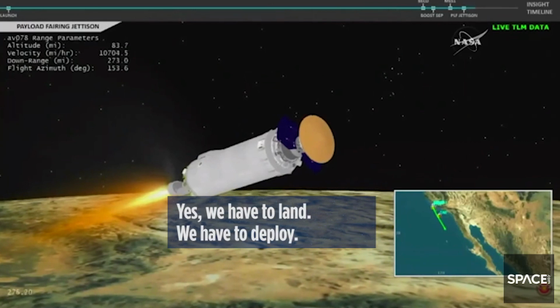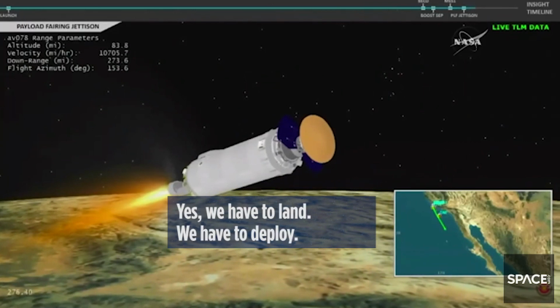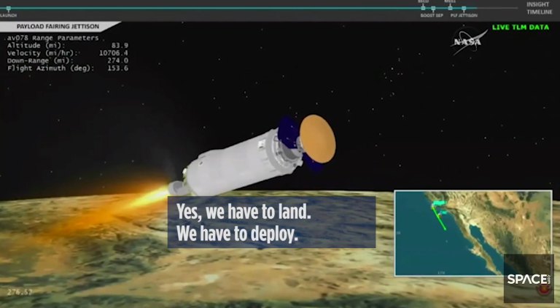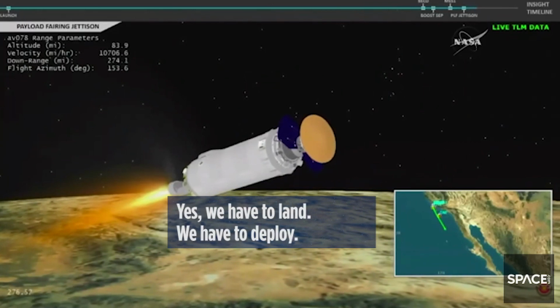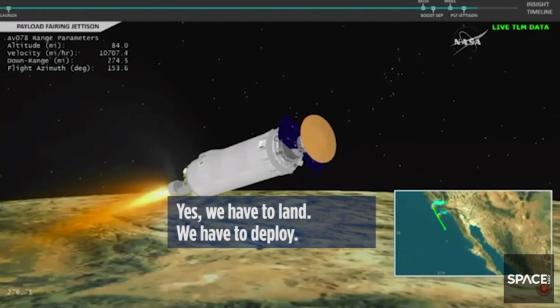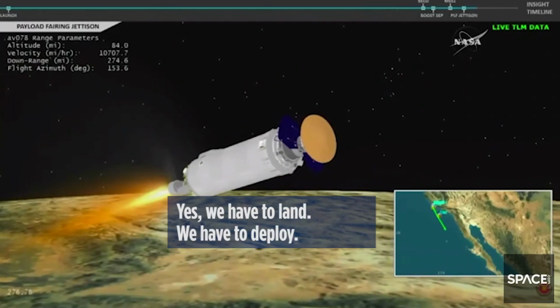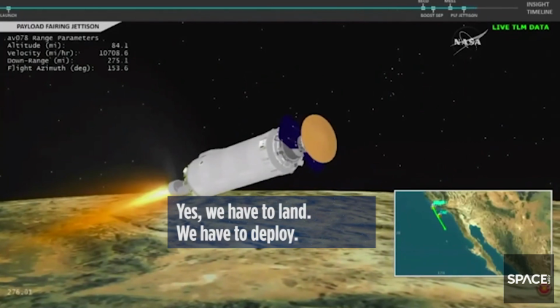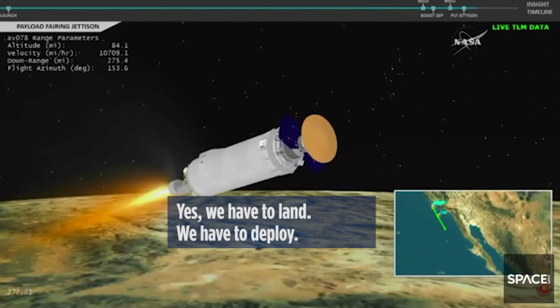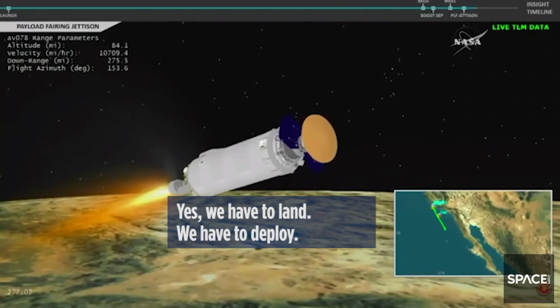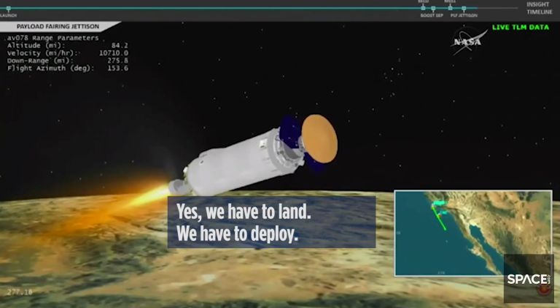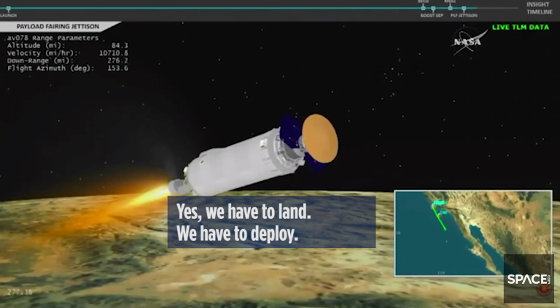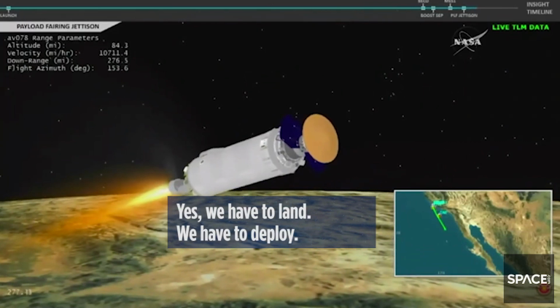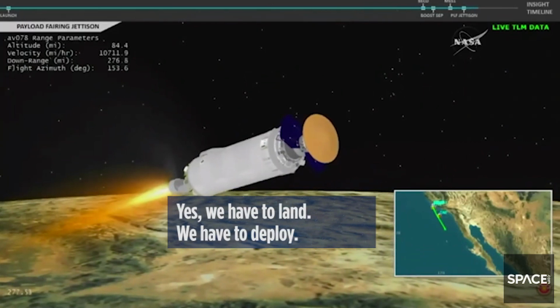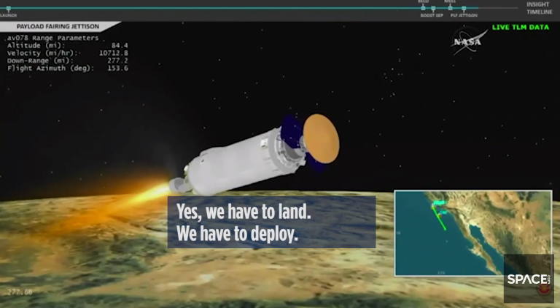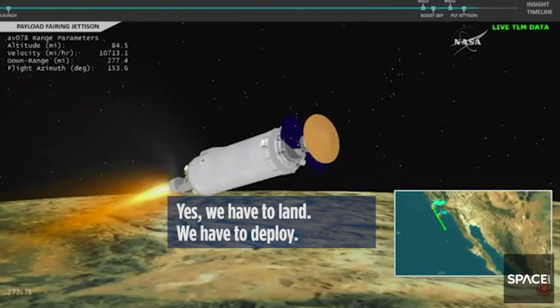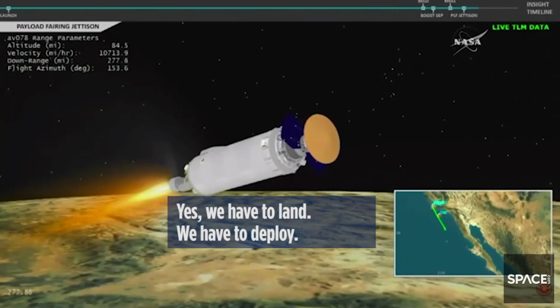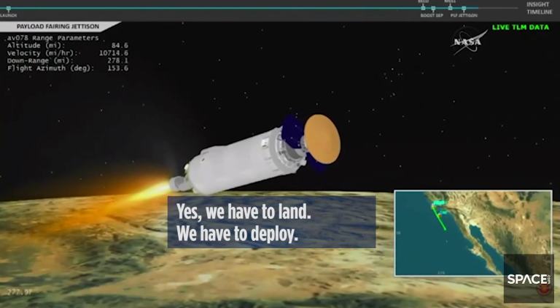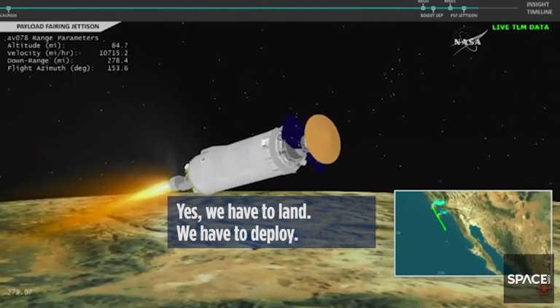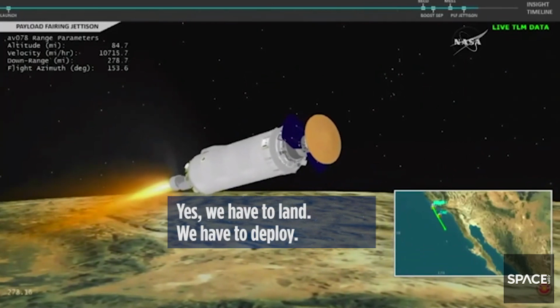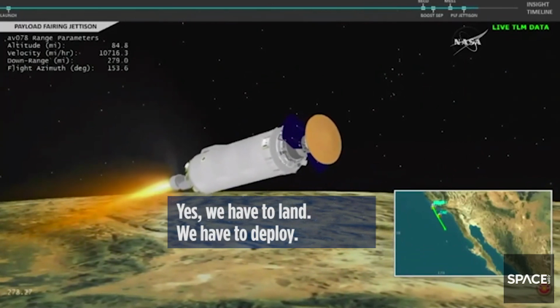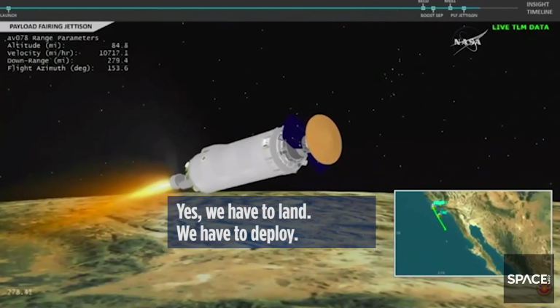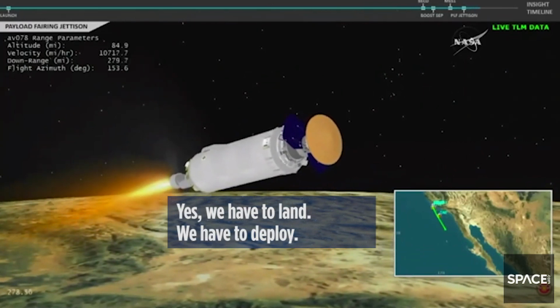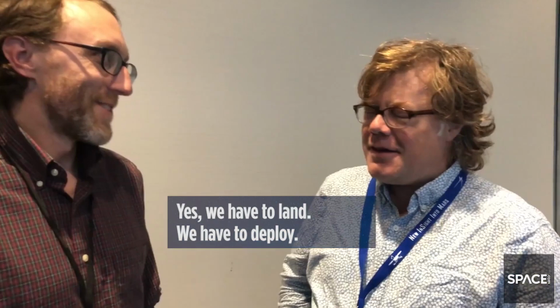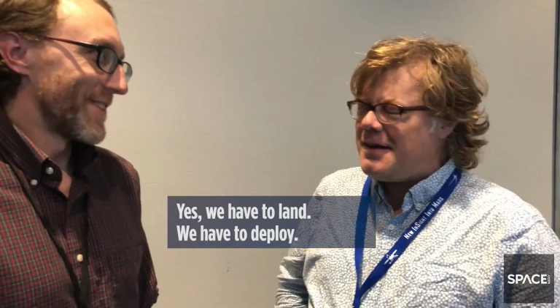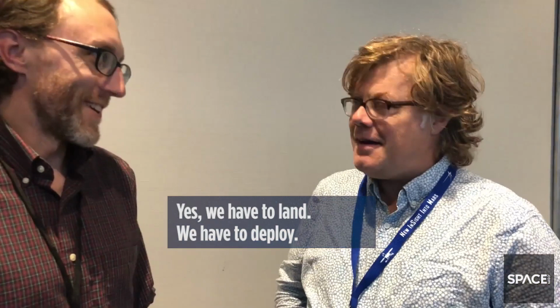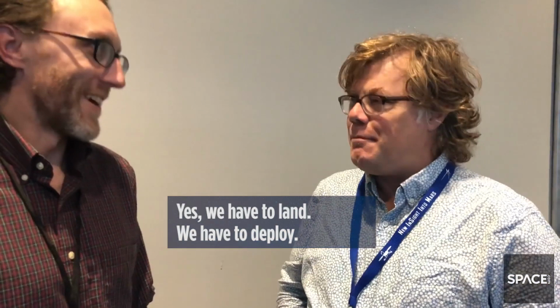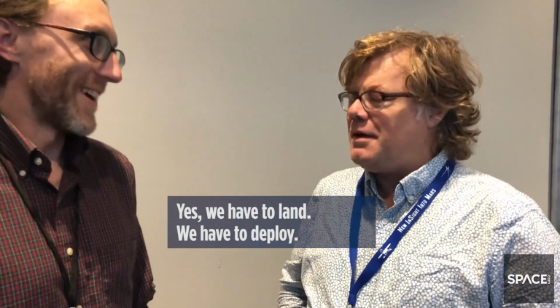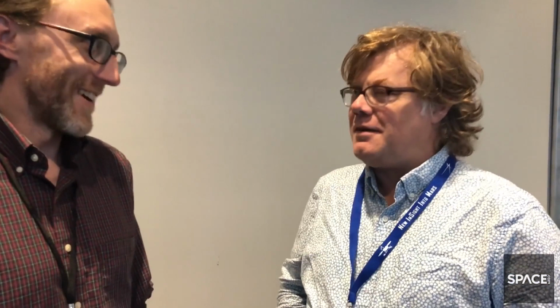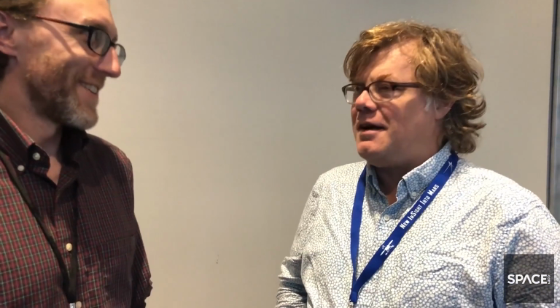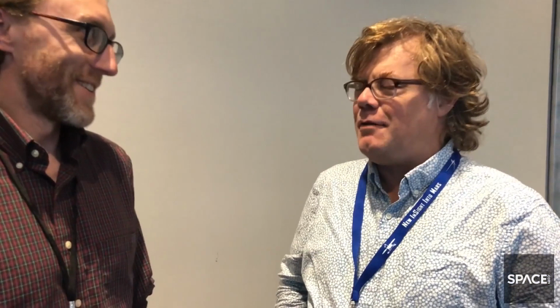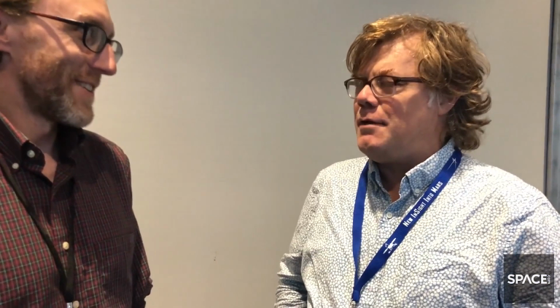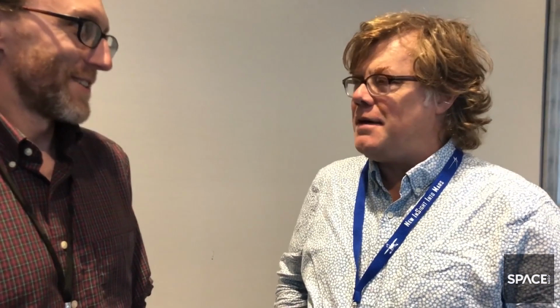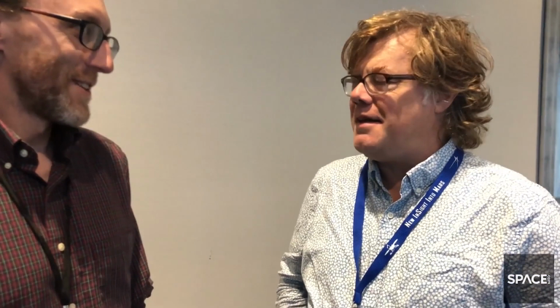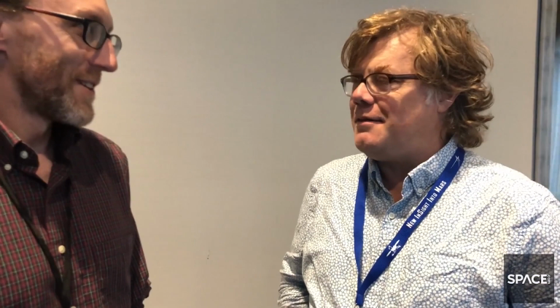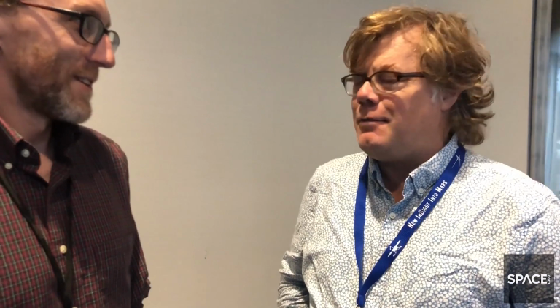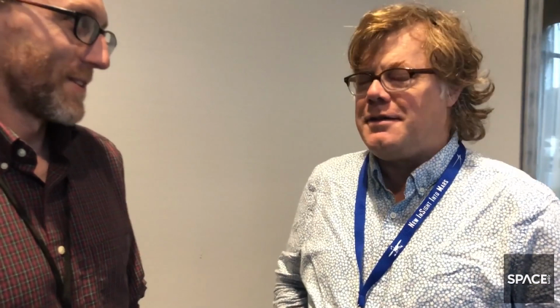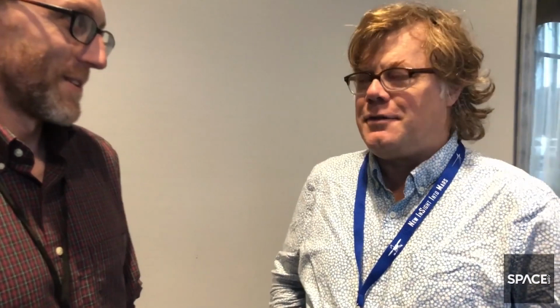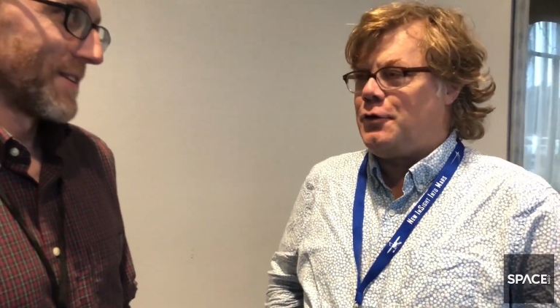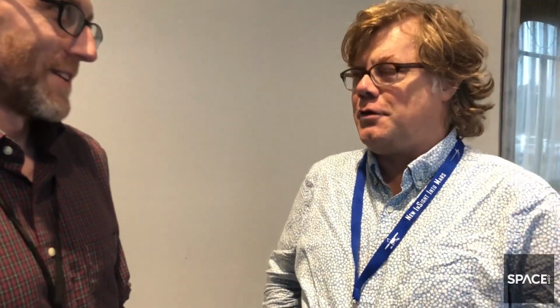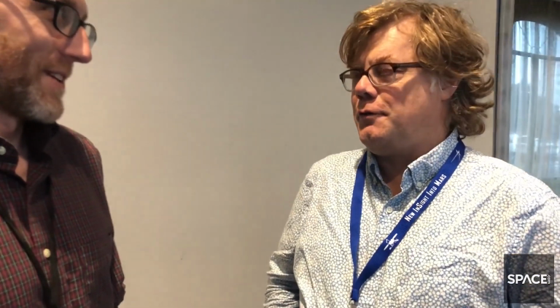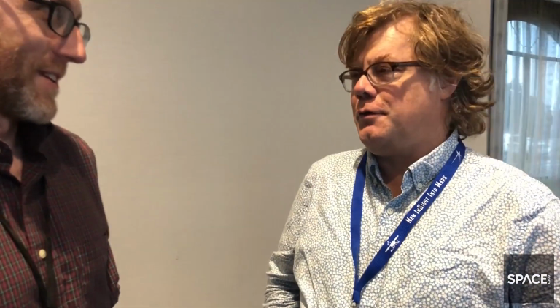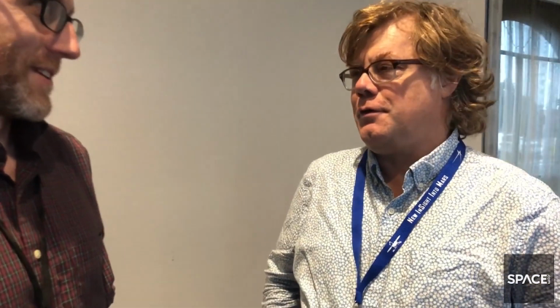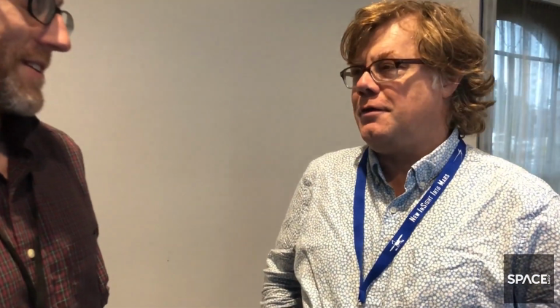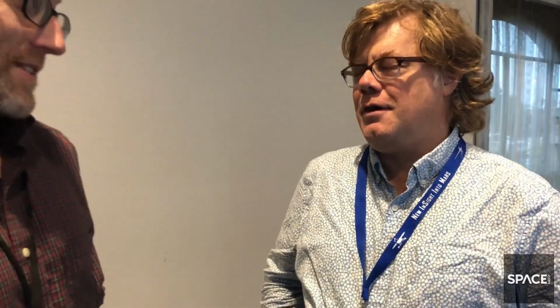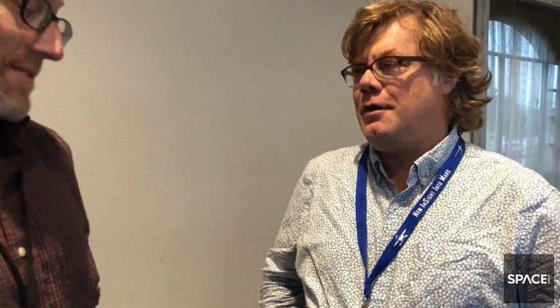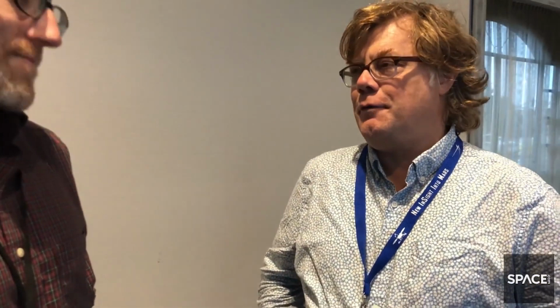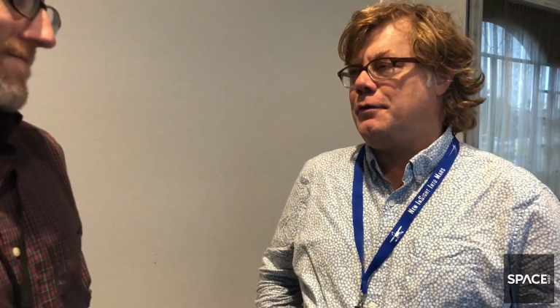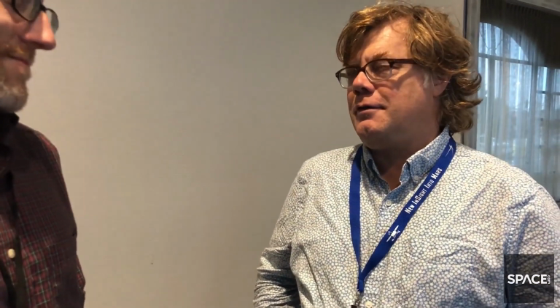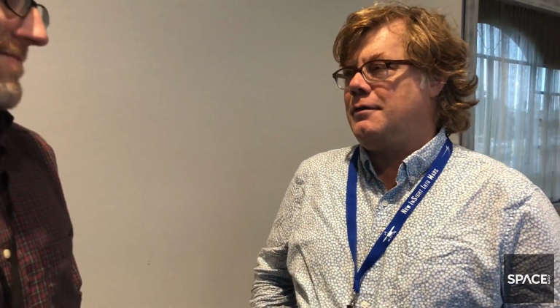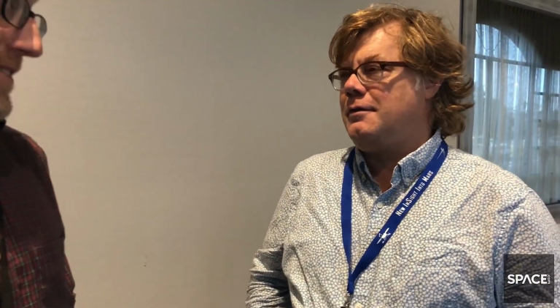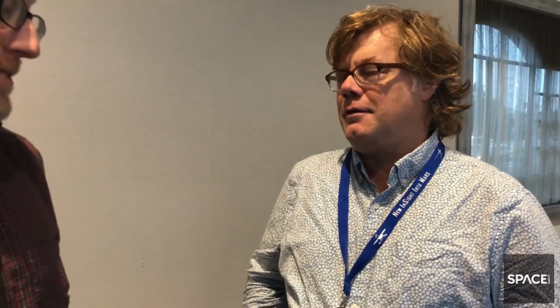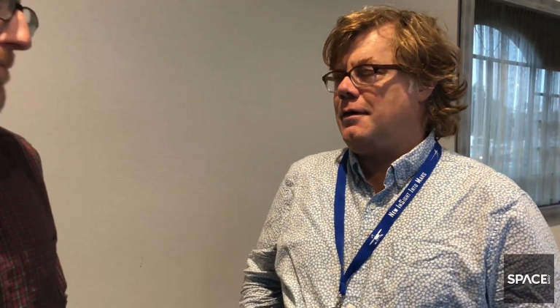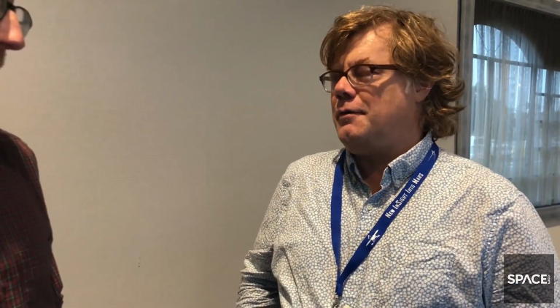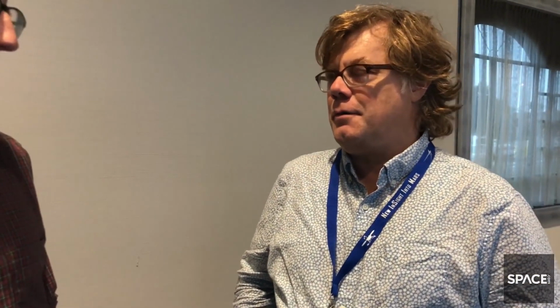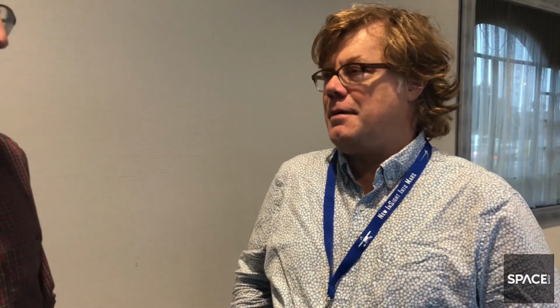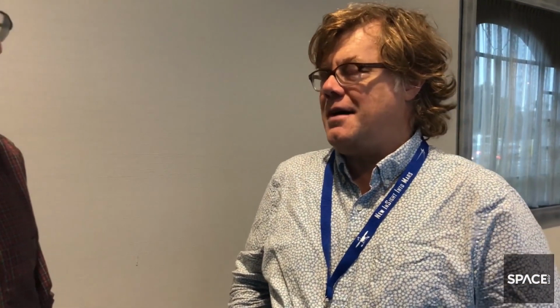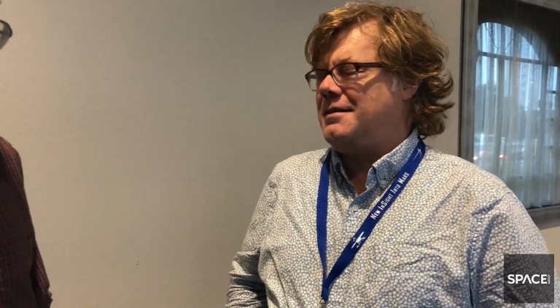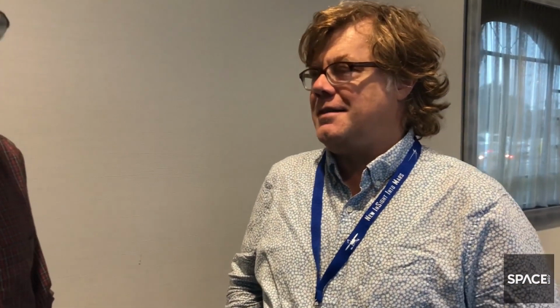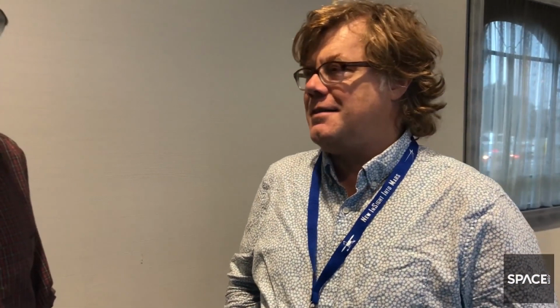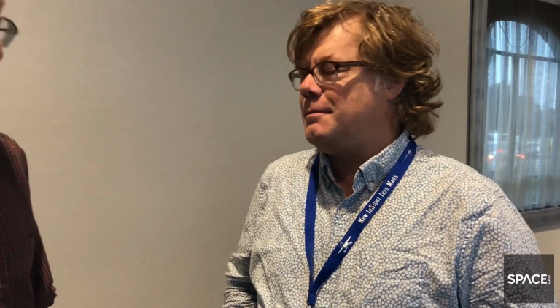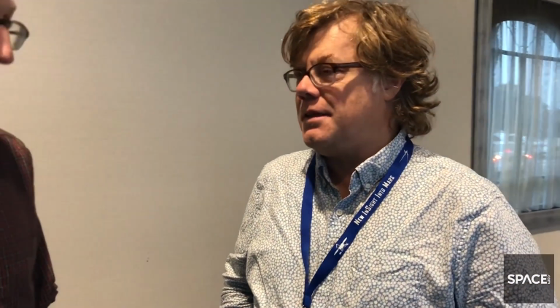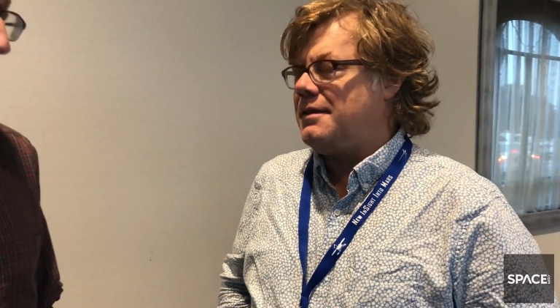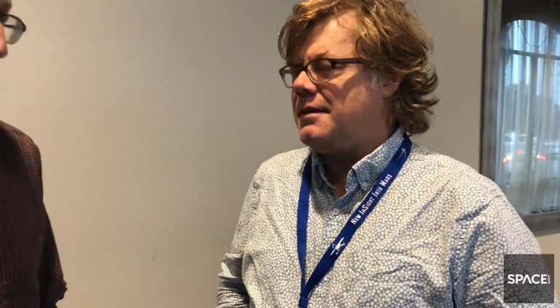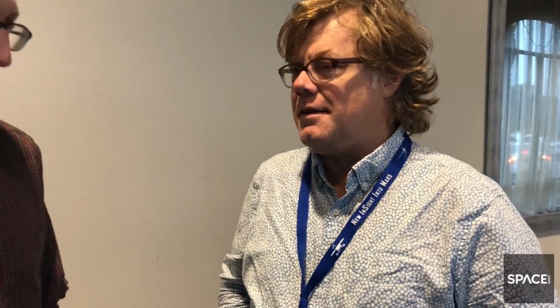Yes, we have to land, we have to deploy, but we made one third of the way to Mars. That's a big deal.